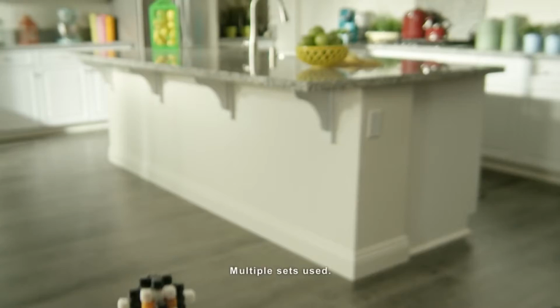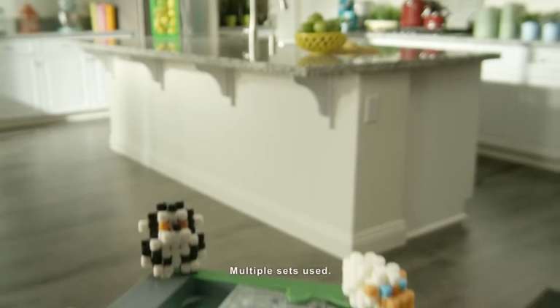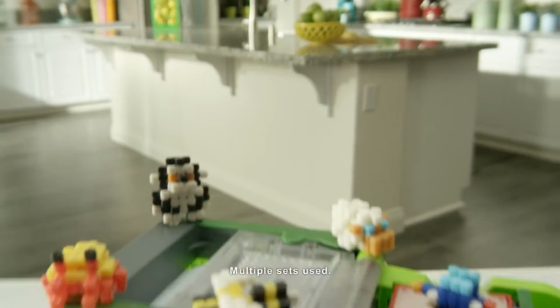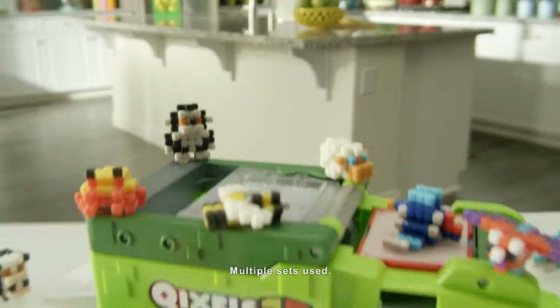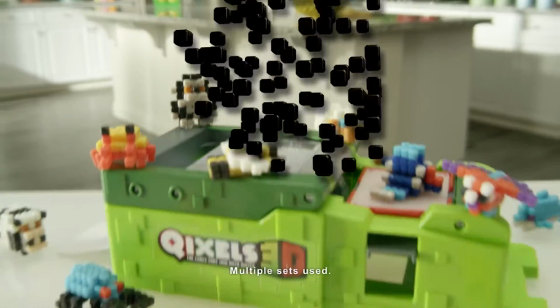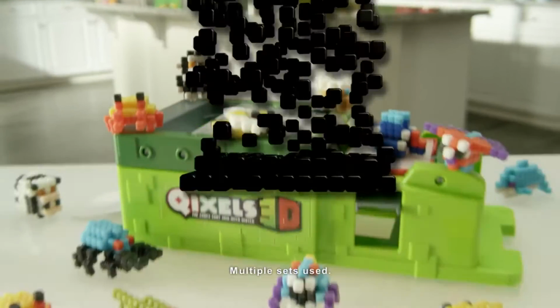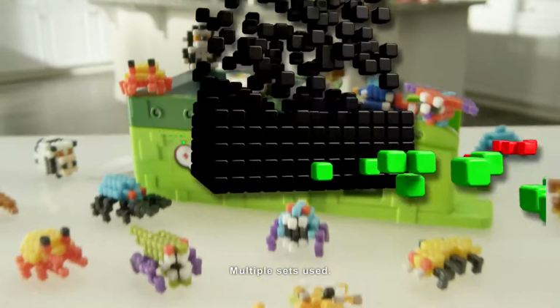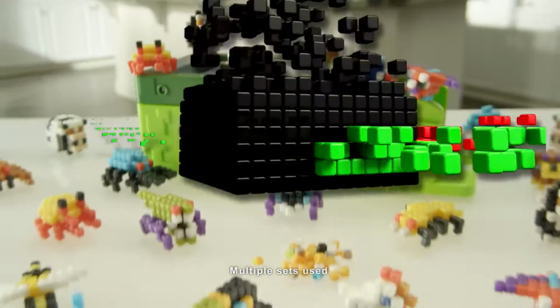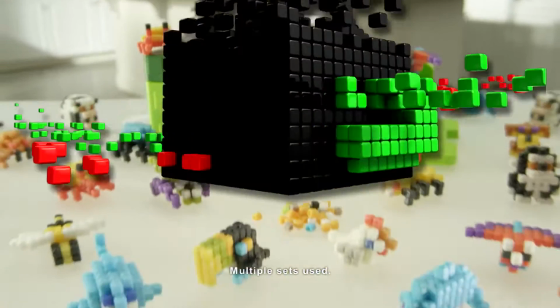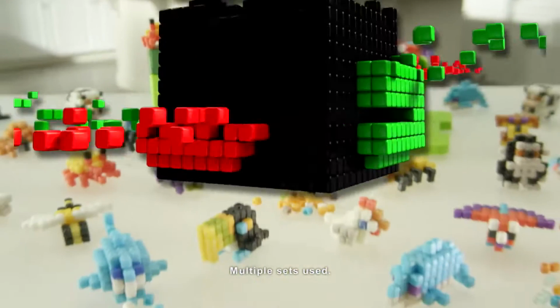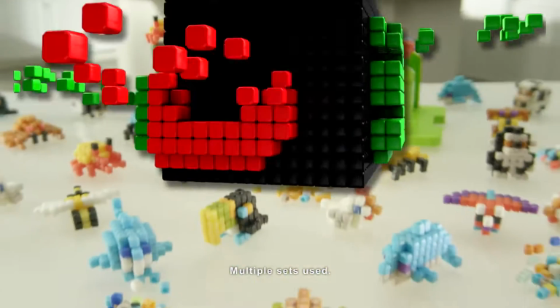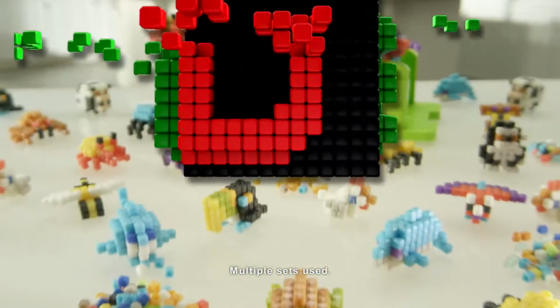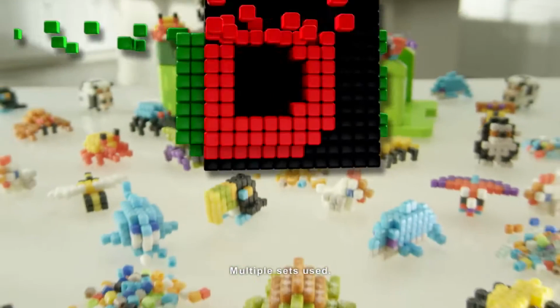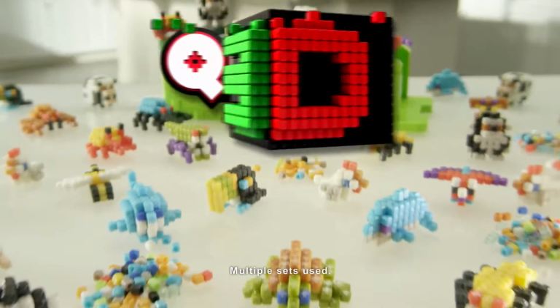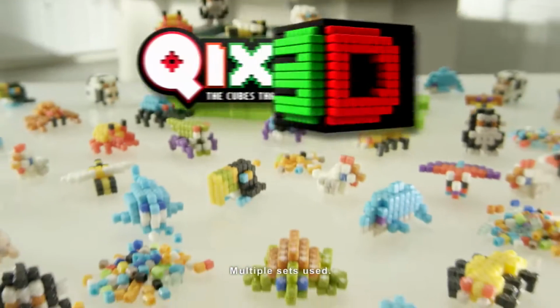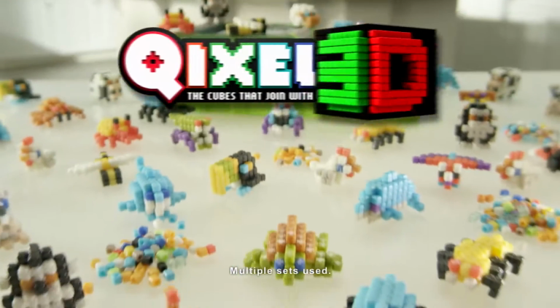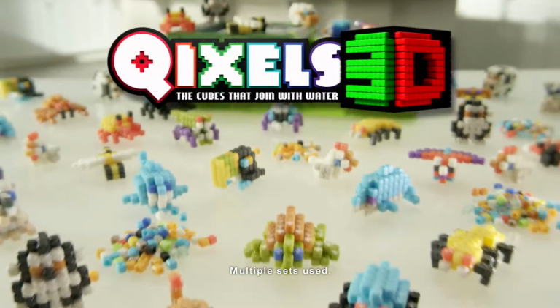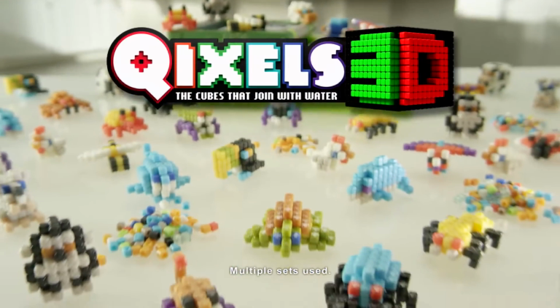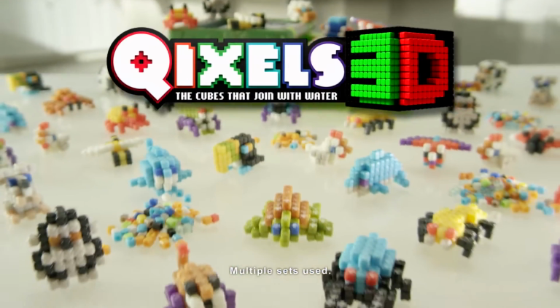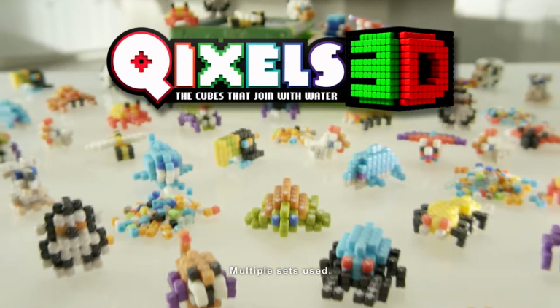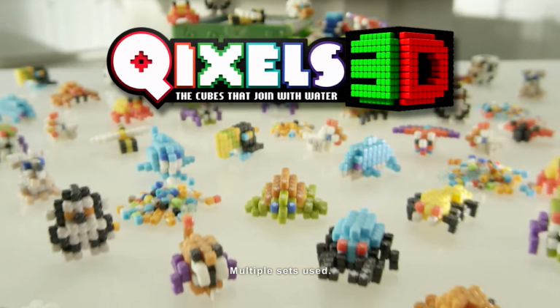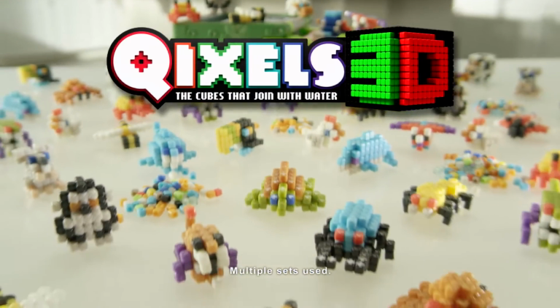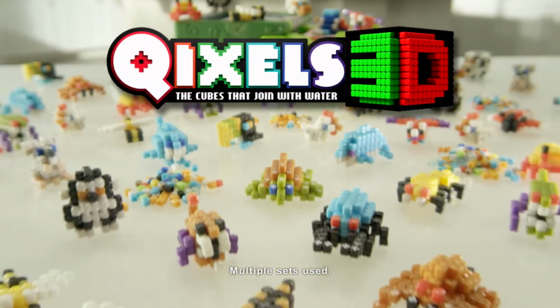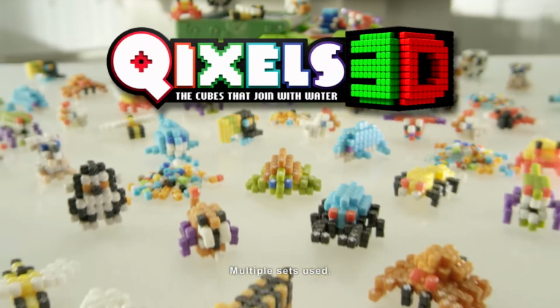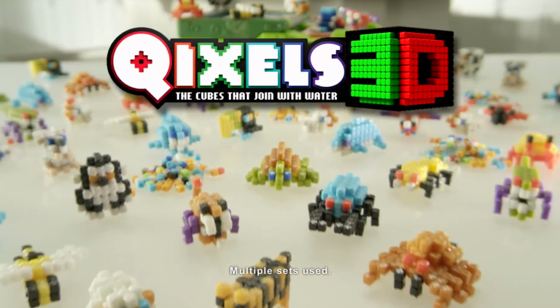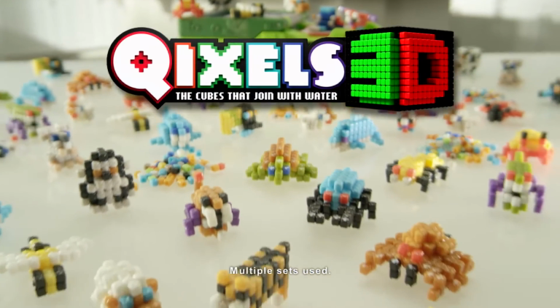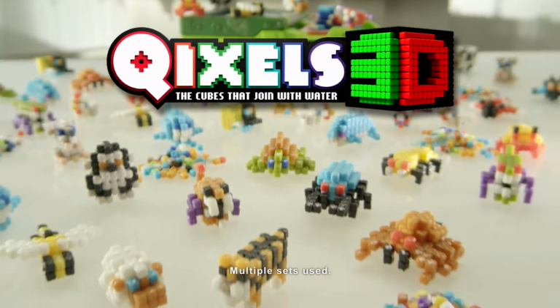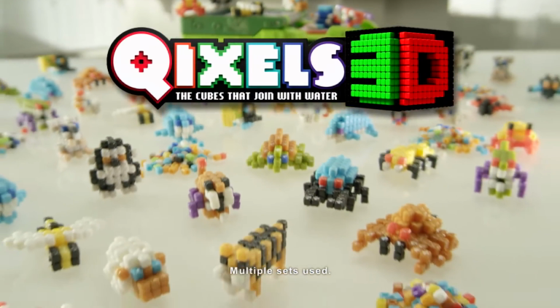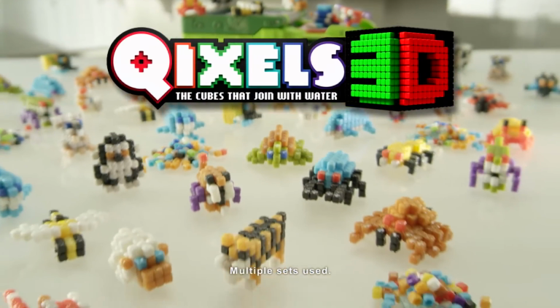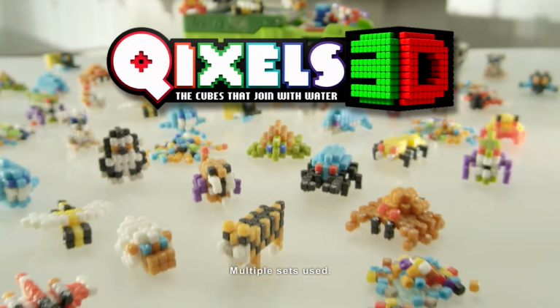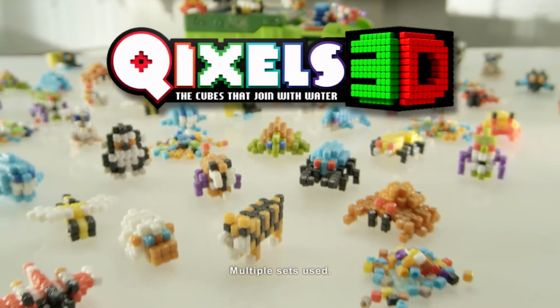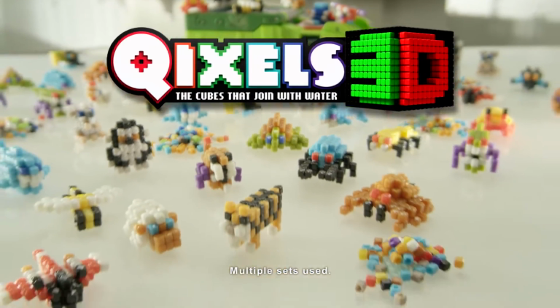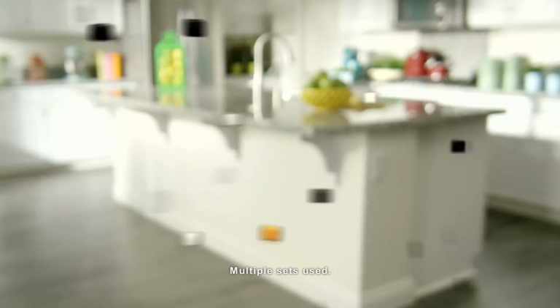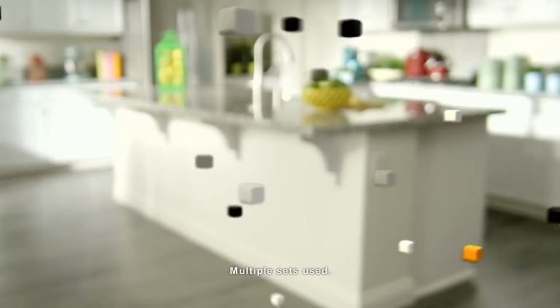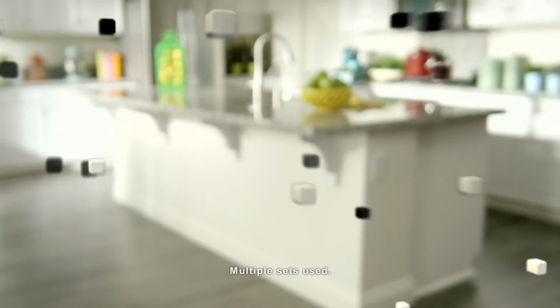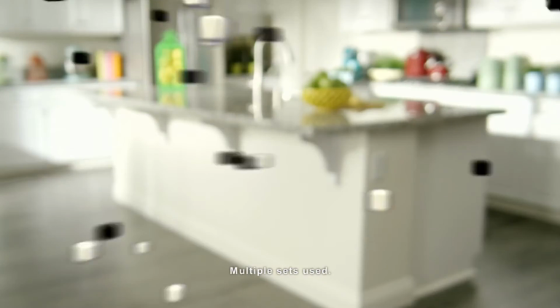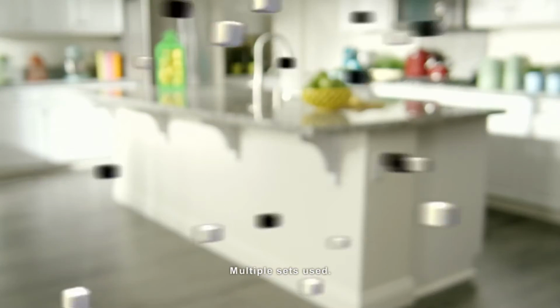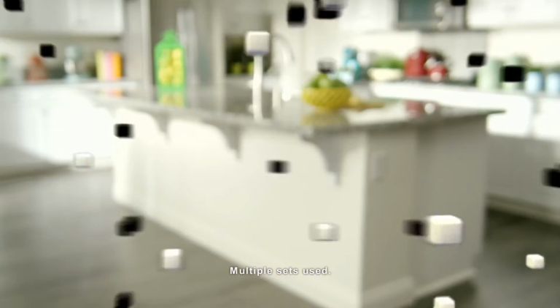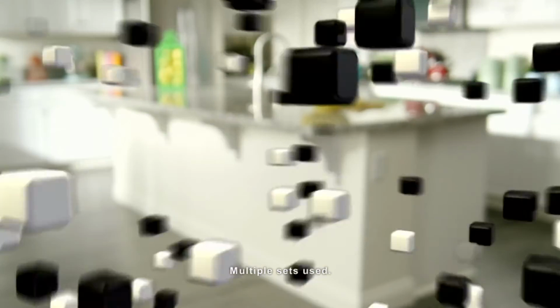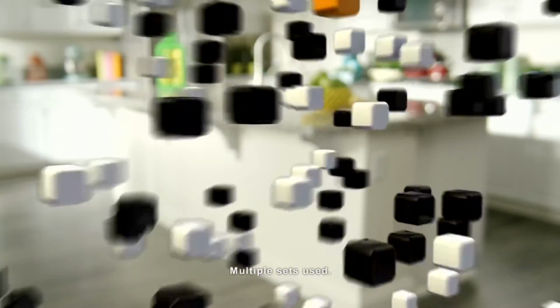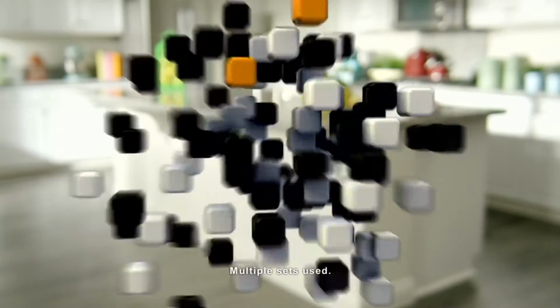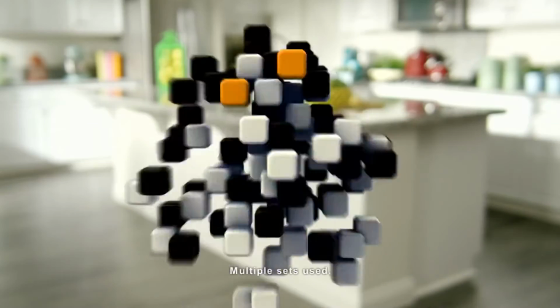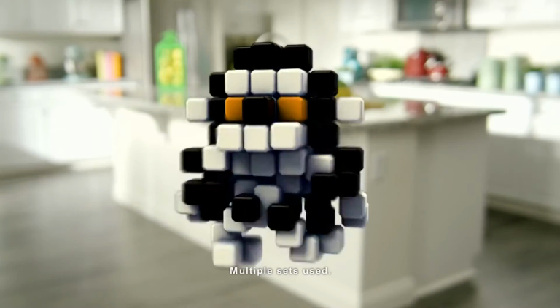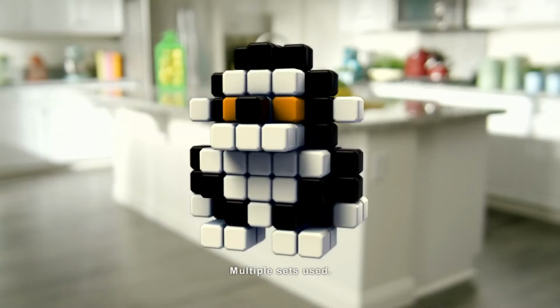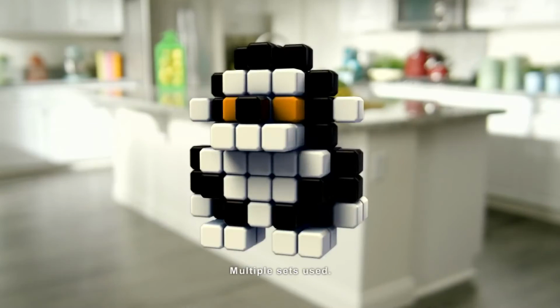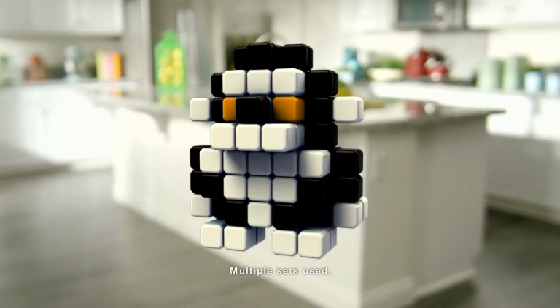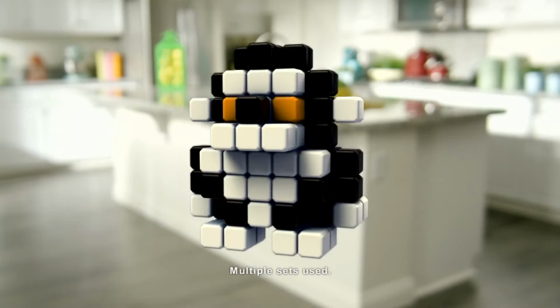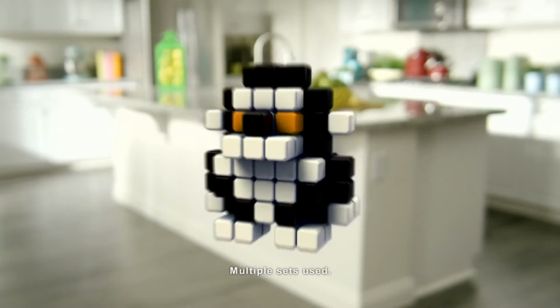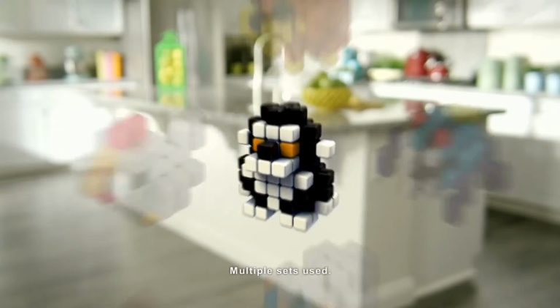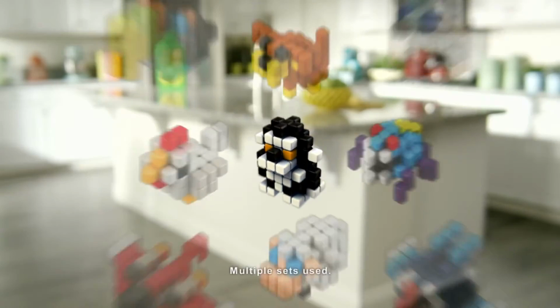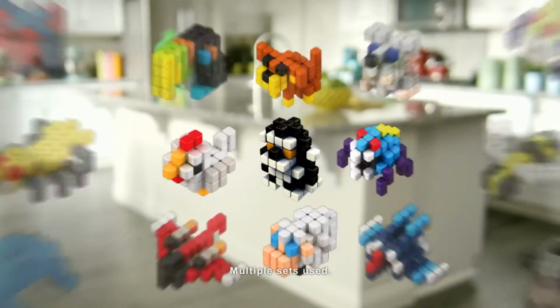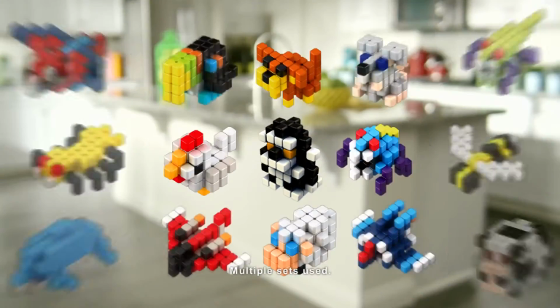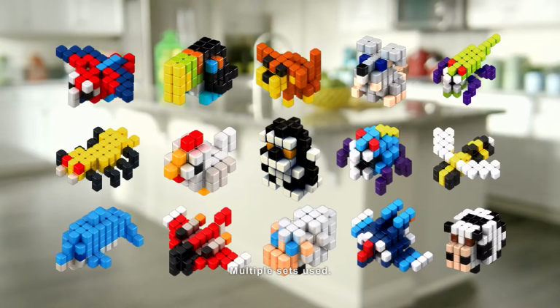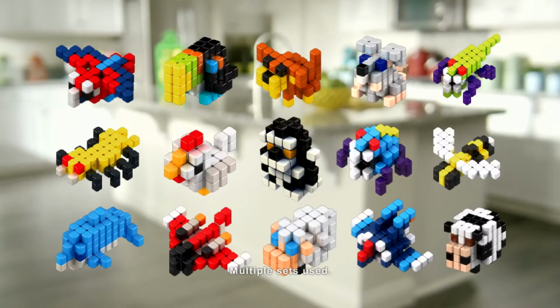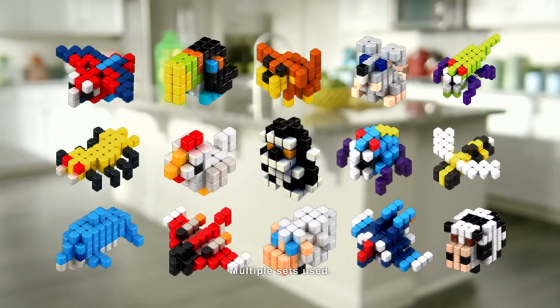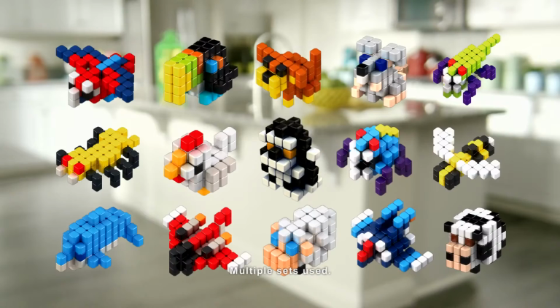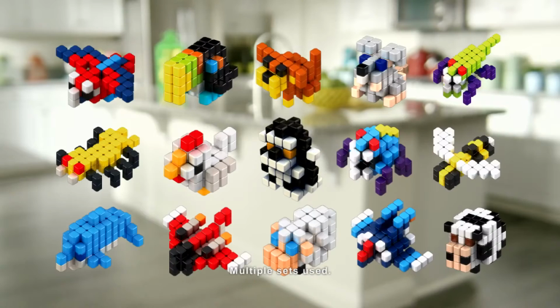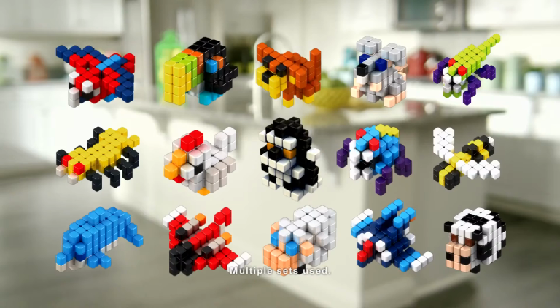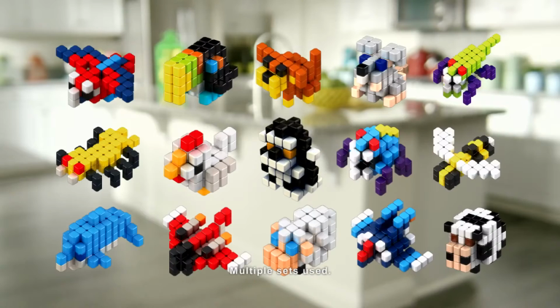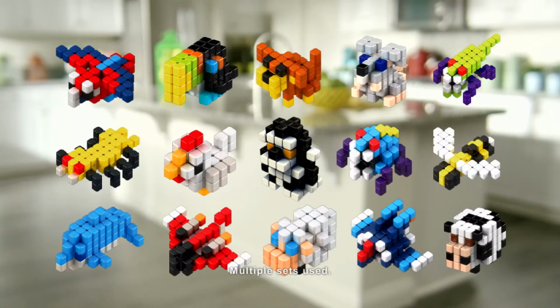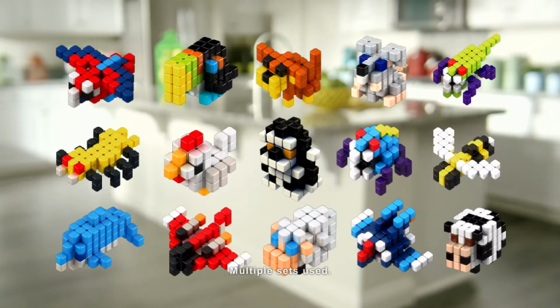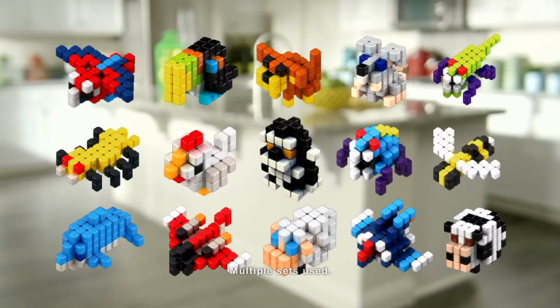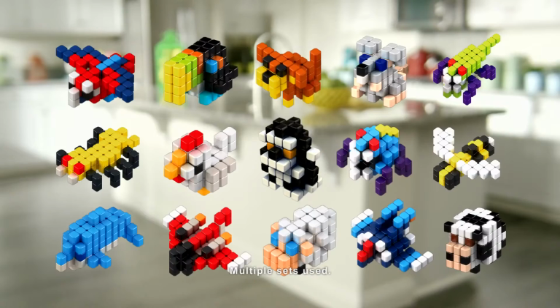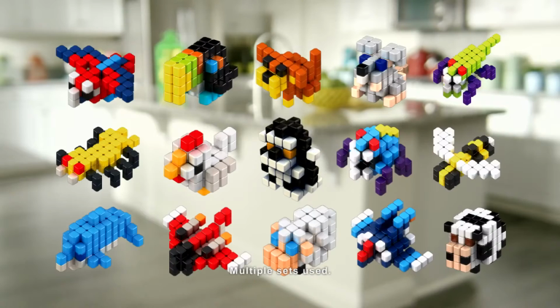Quixels! The cubes that fuse with water are going 3D! Create amazing 3D designs with the Quixels 3D Maker!